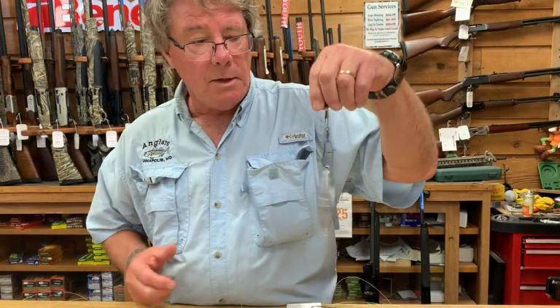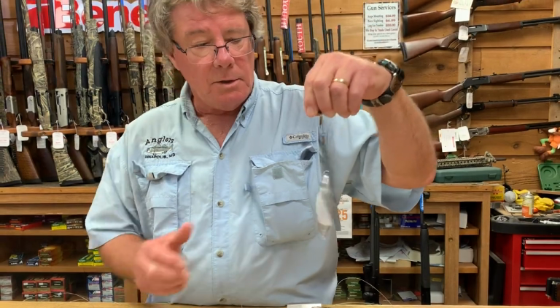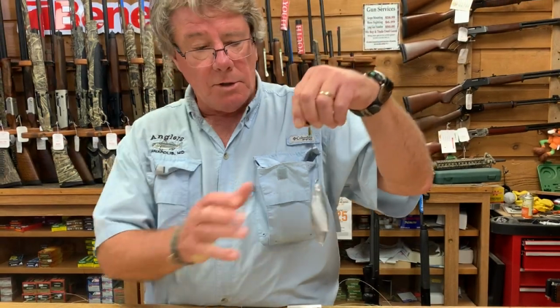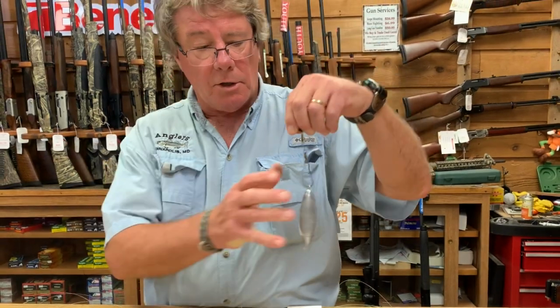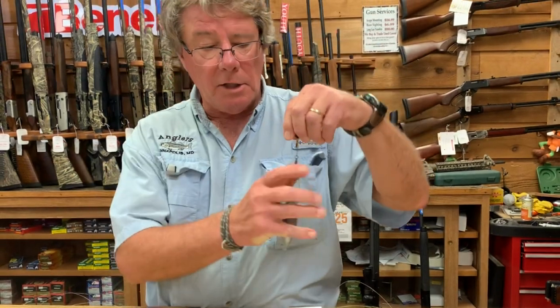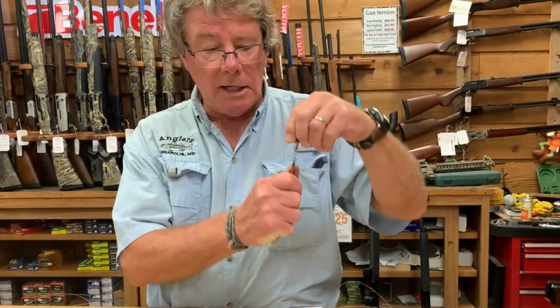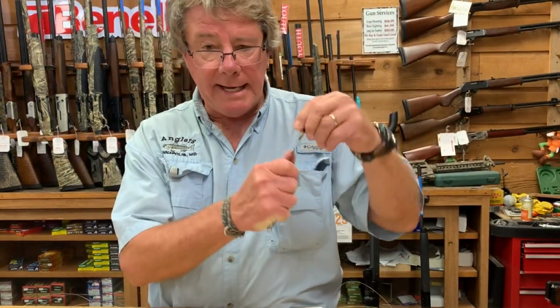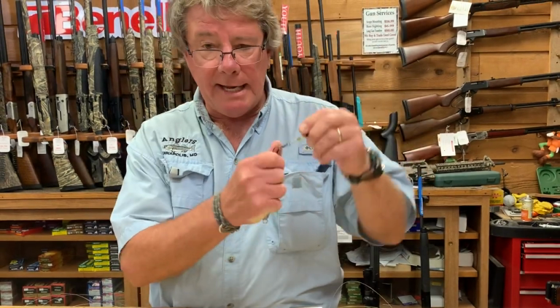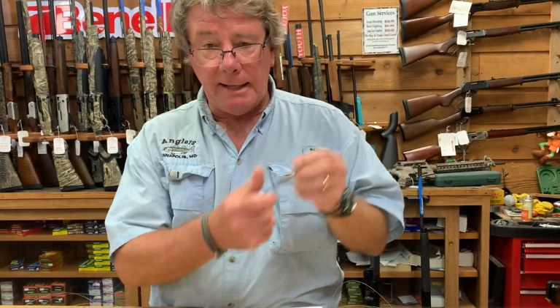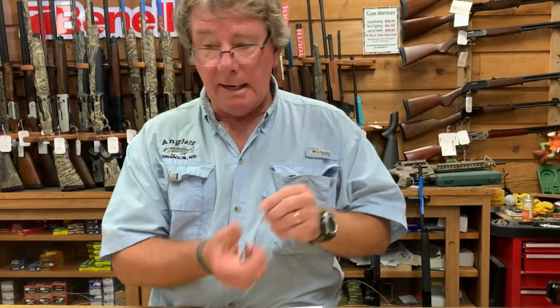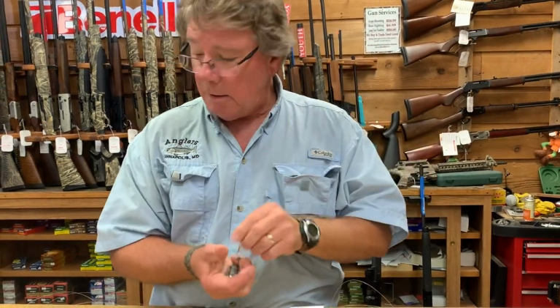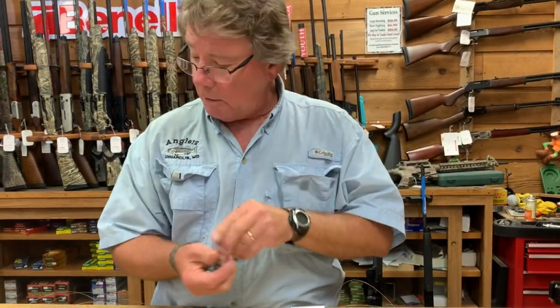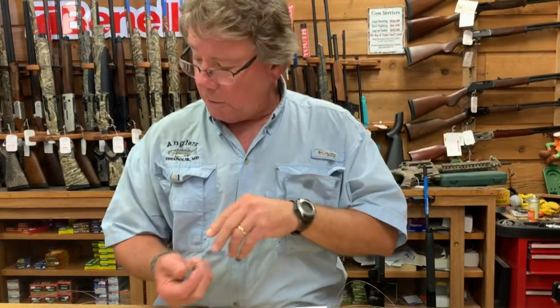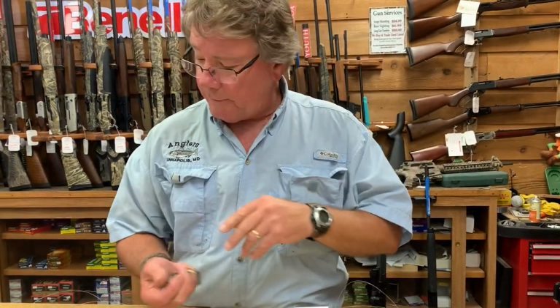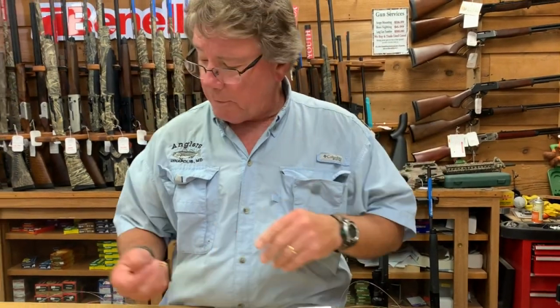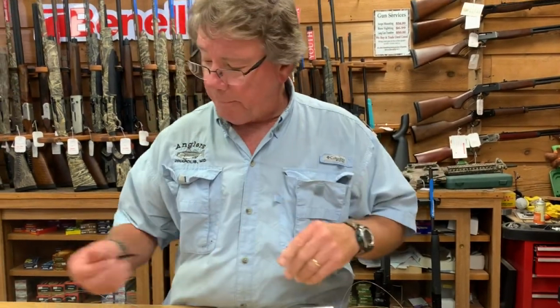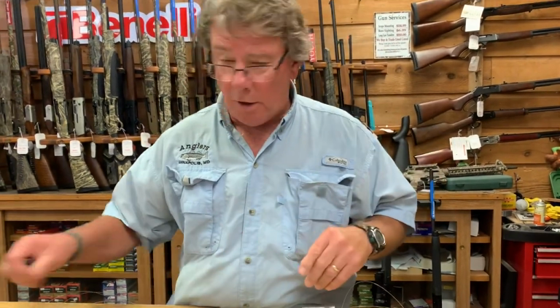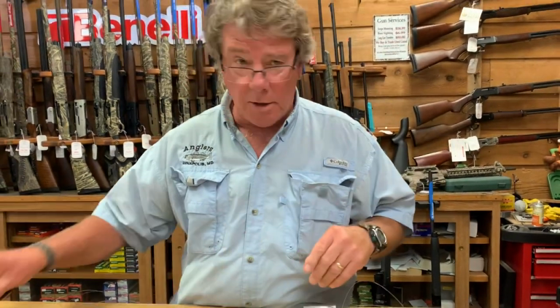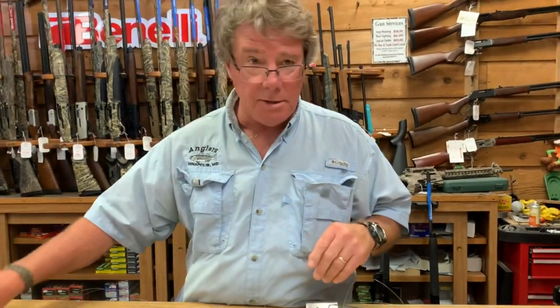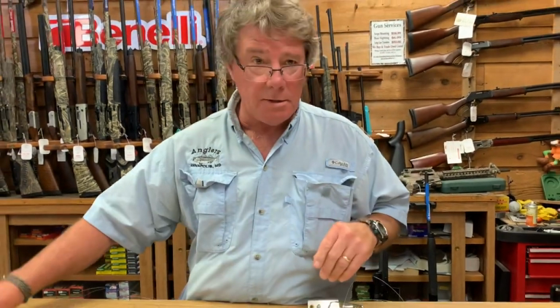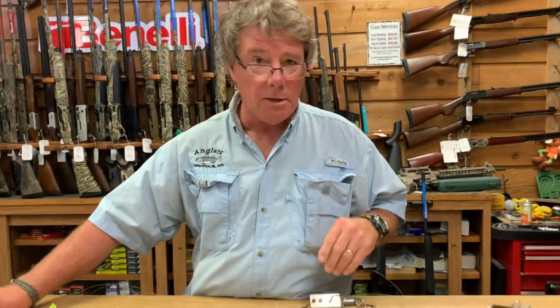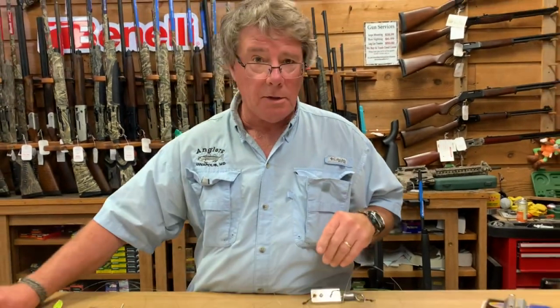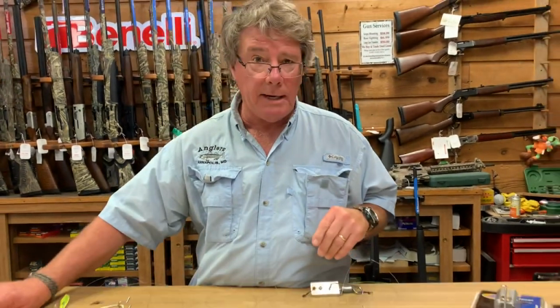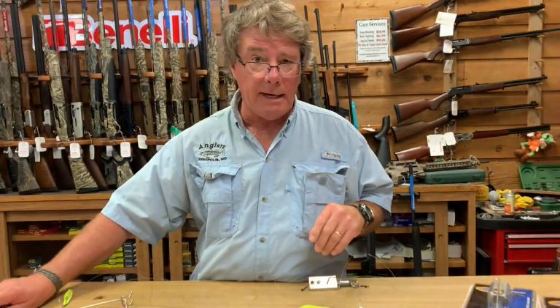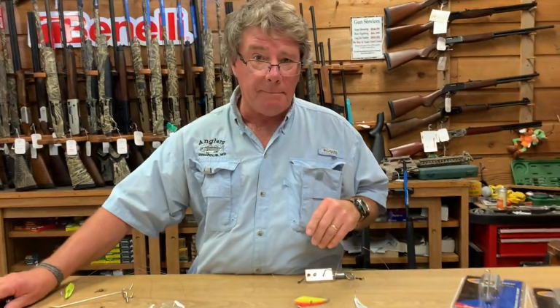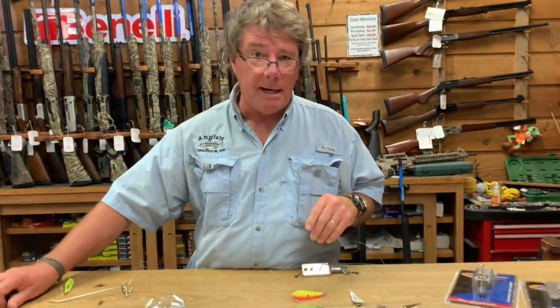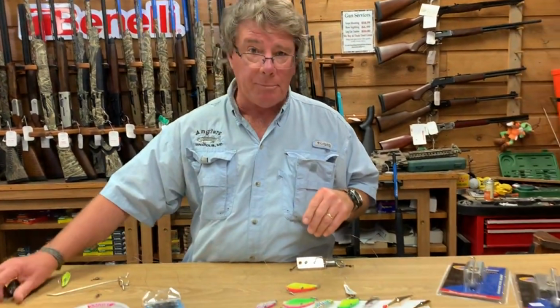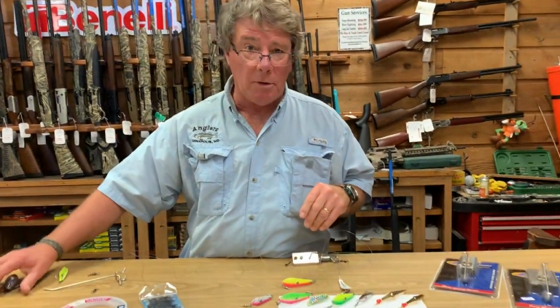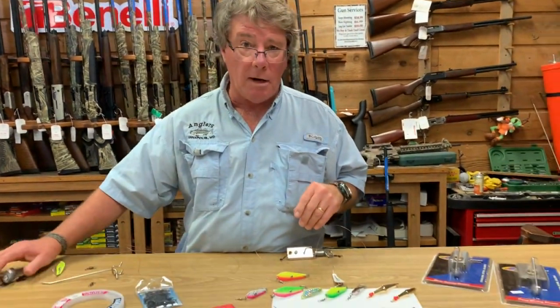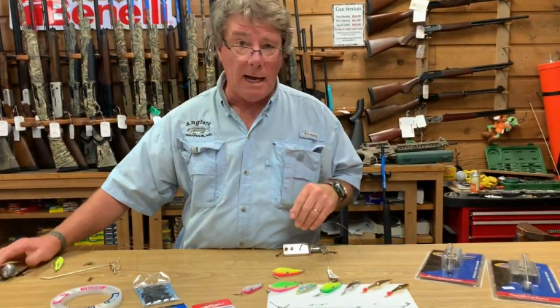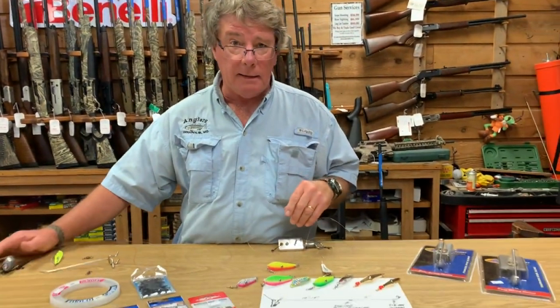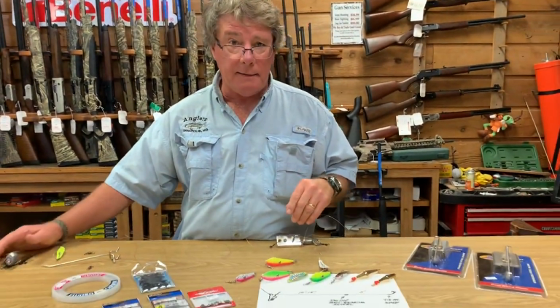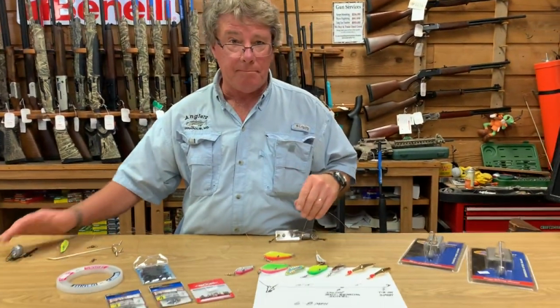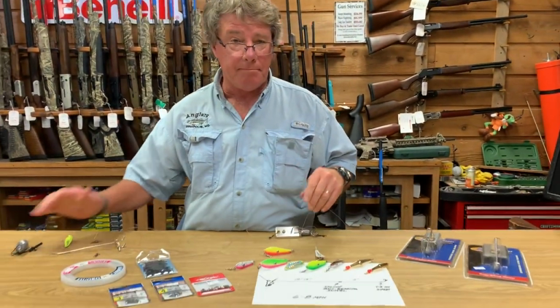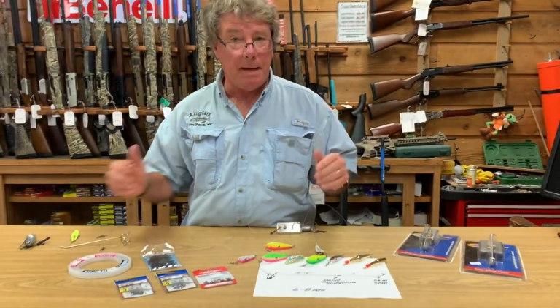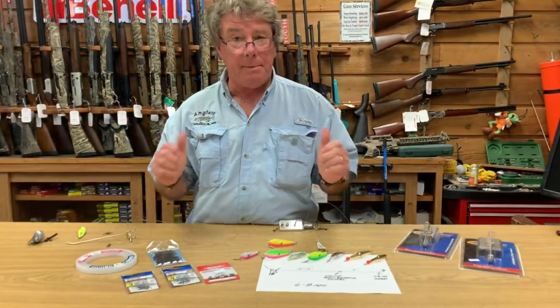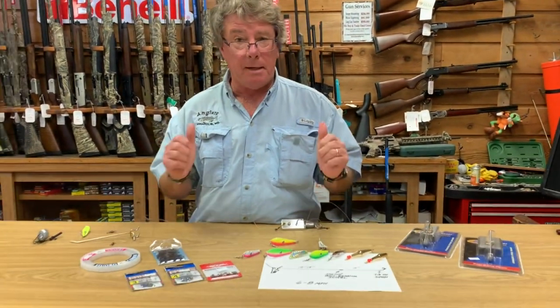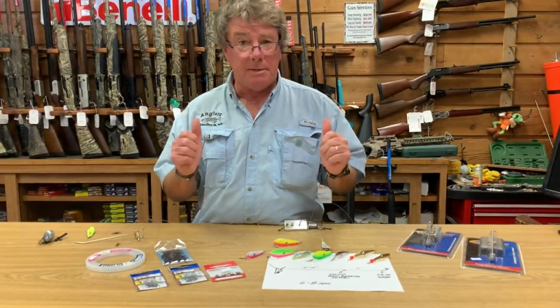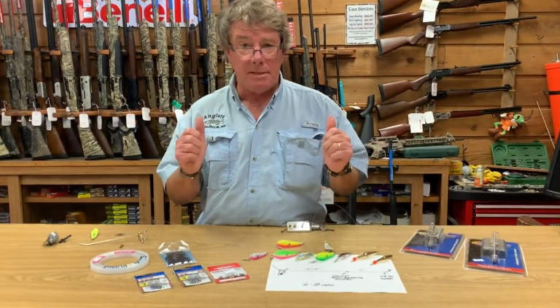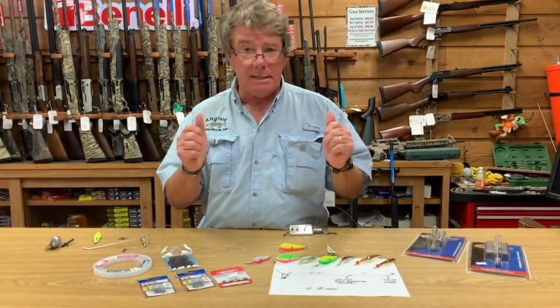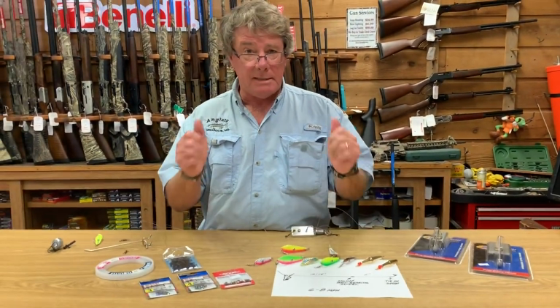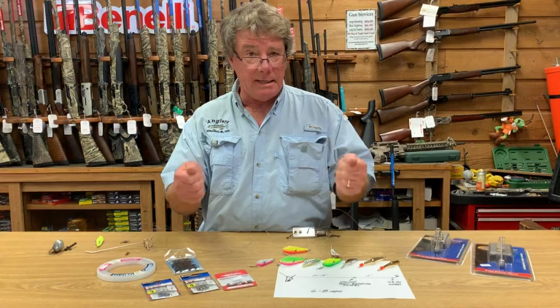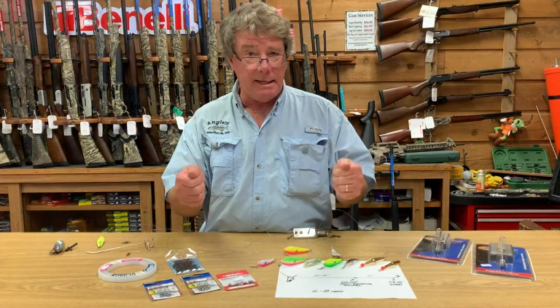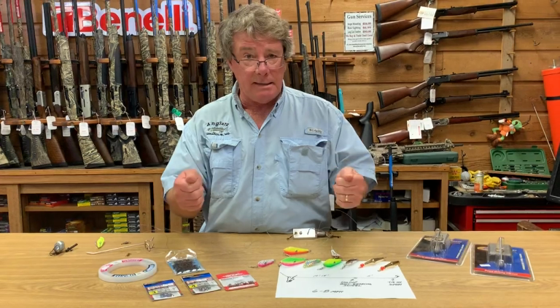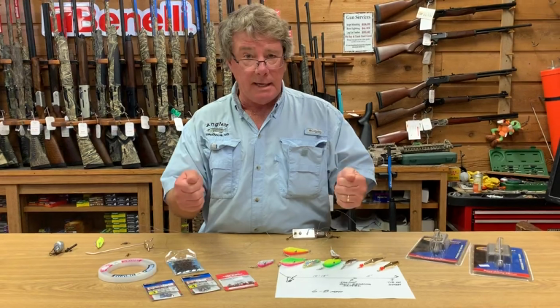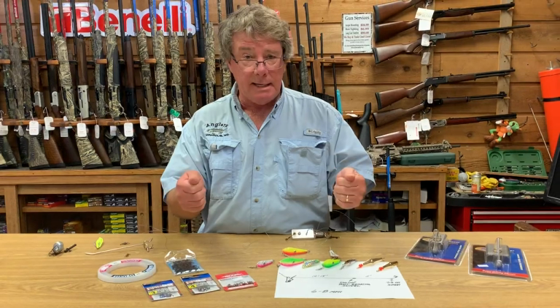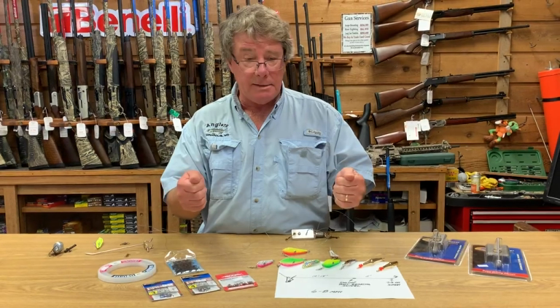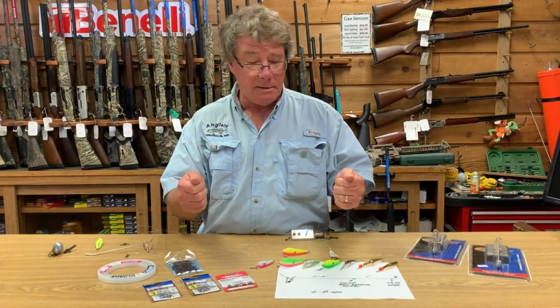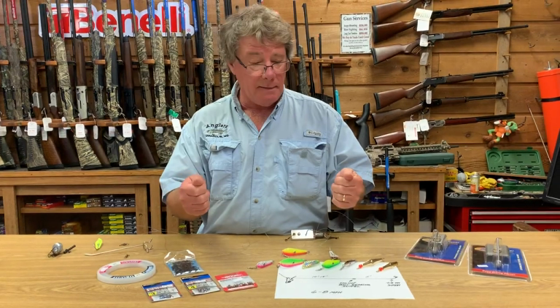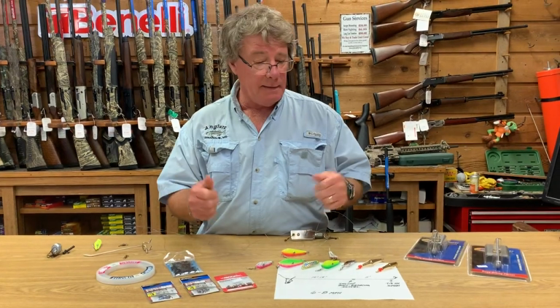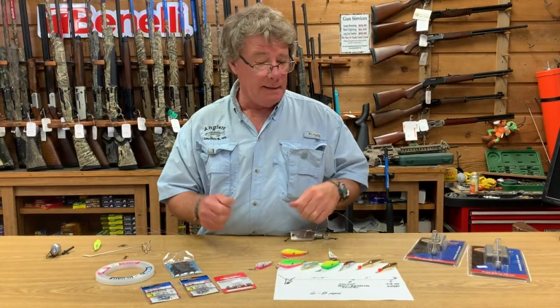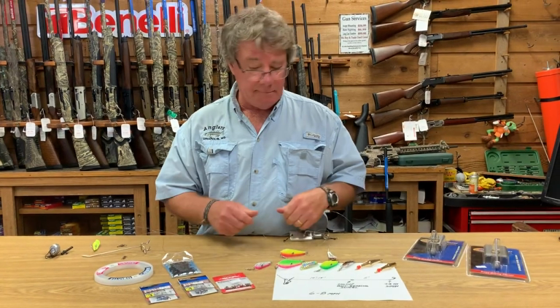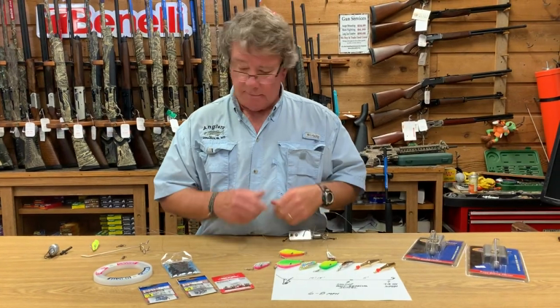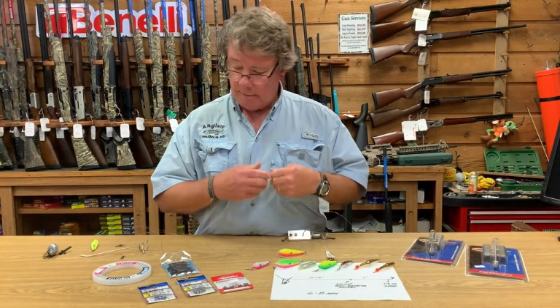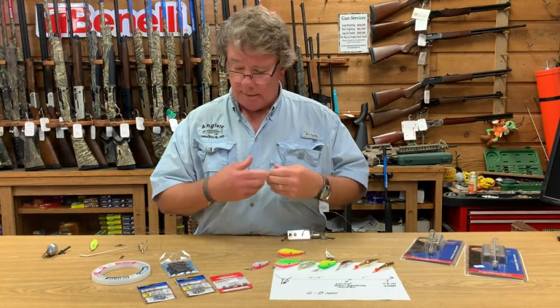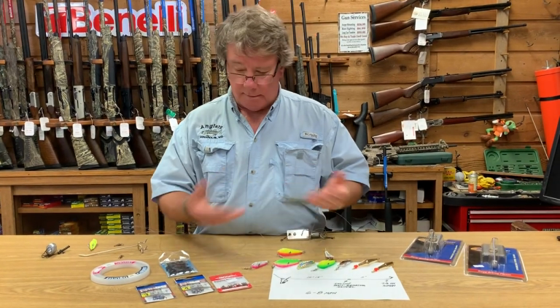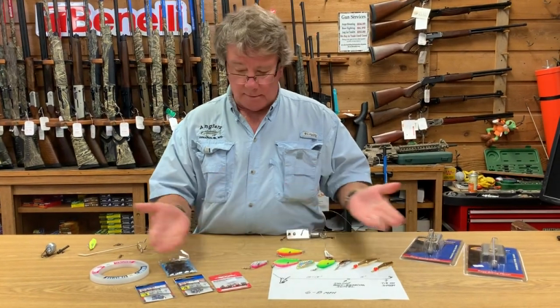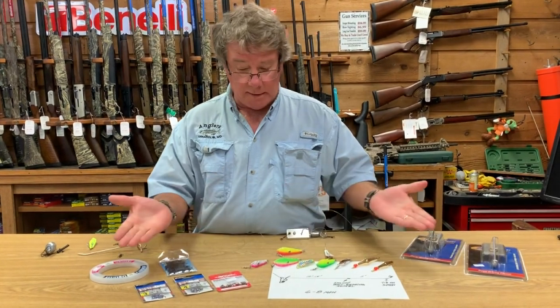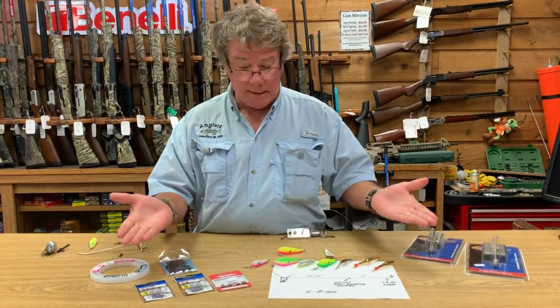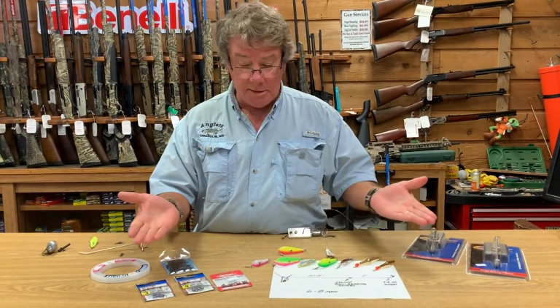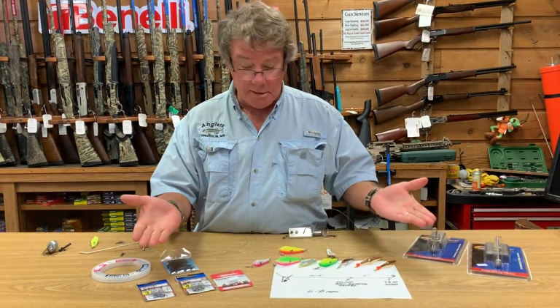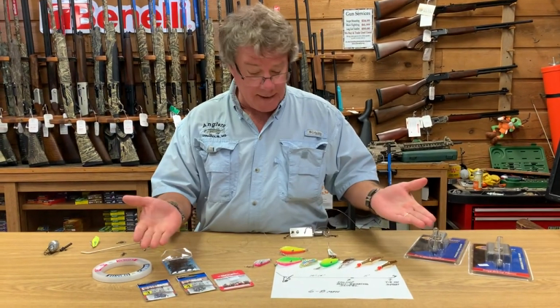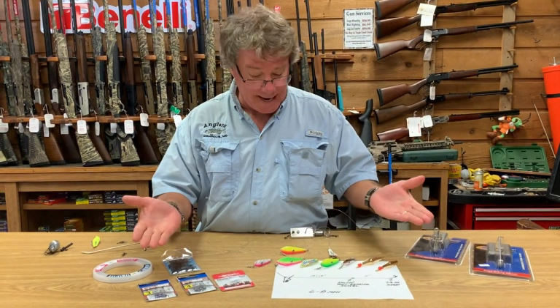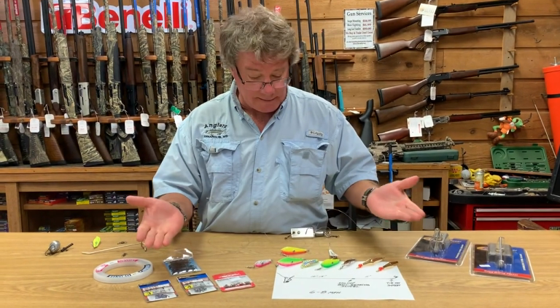Good luck out there. Look for birds. Go down to Poplar Island. Pop it up to six to eight knots and catch some macks.